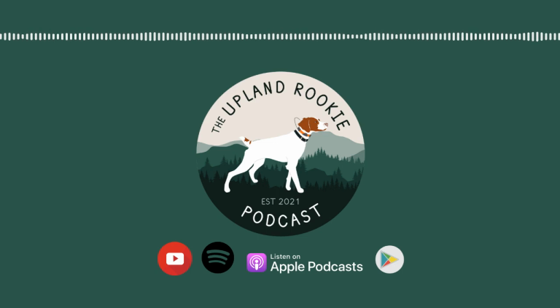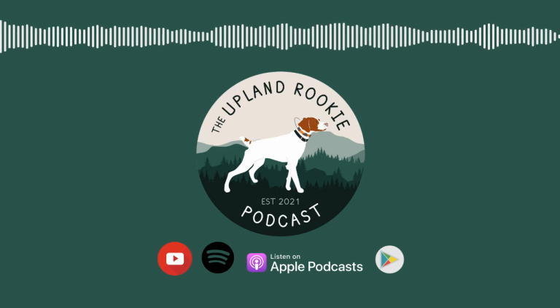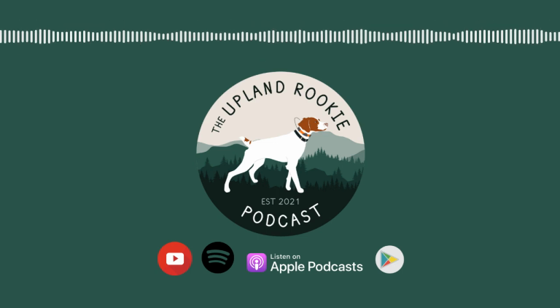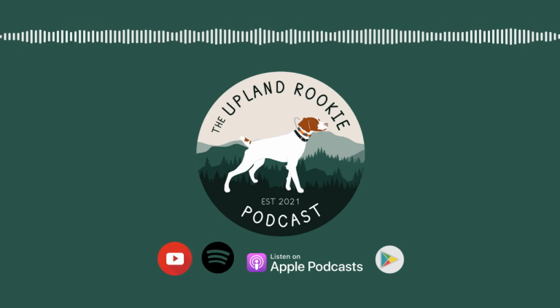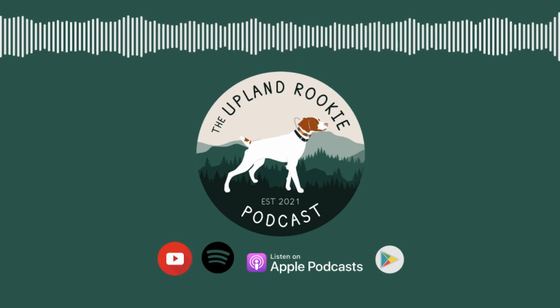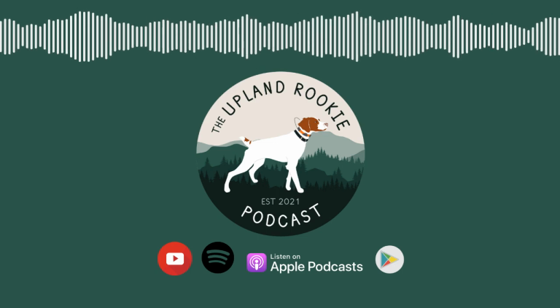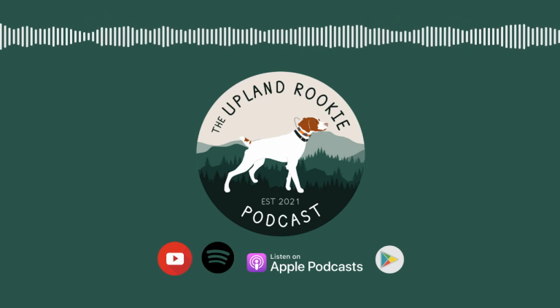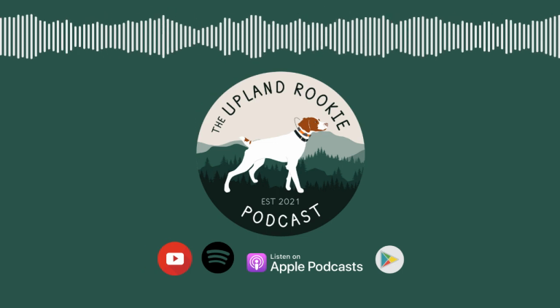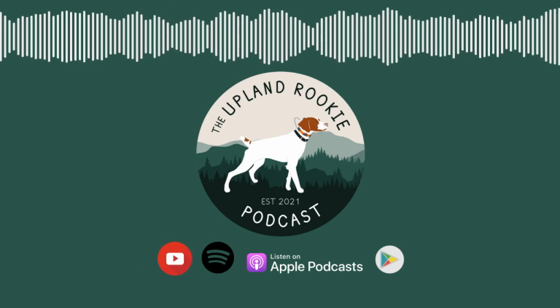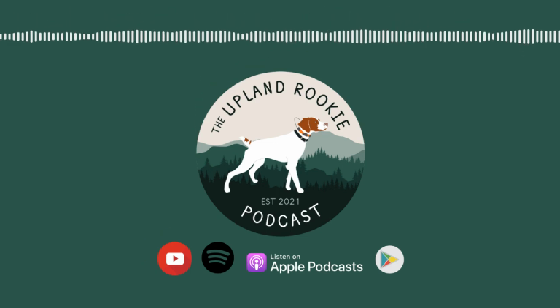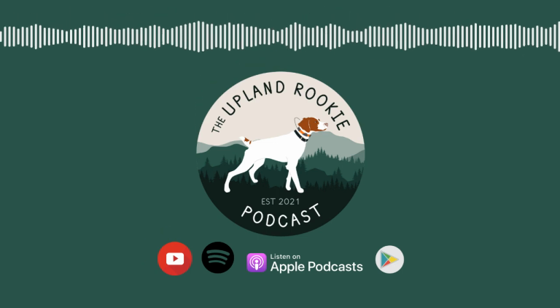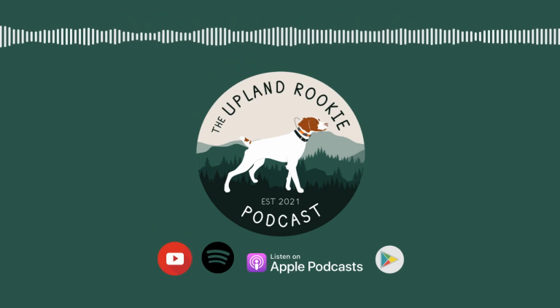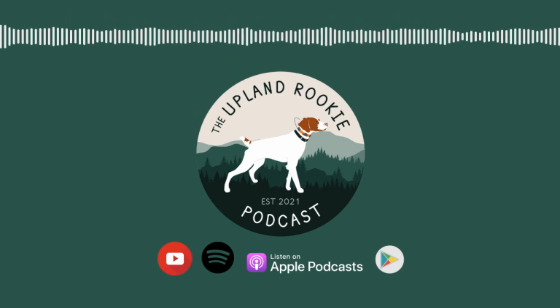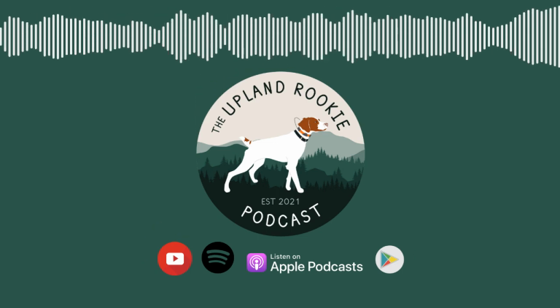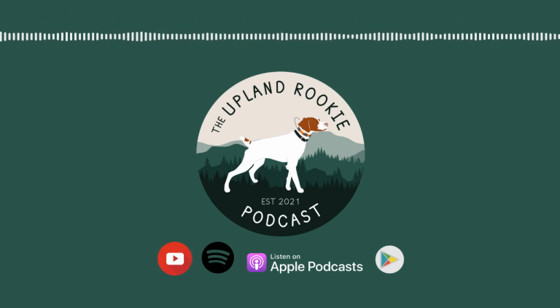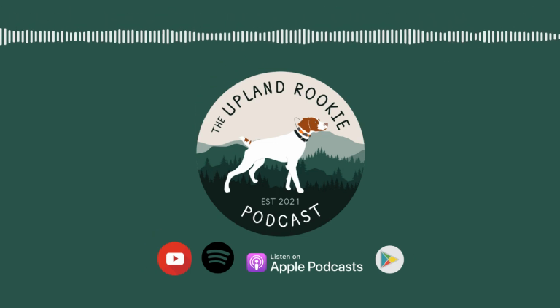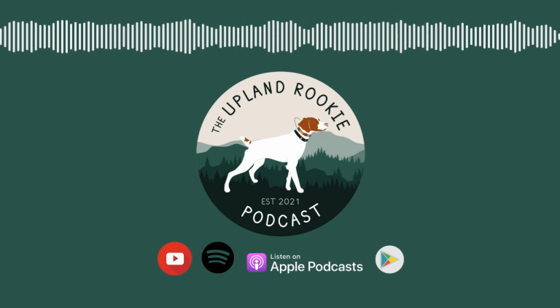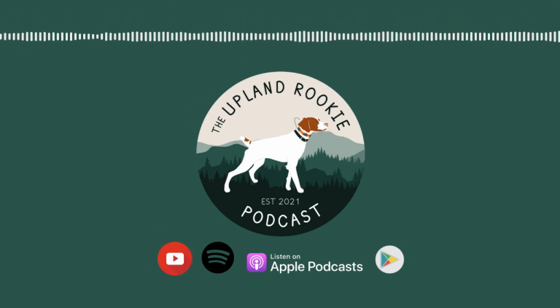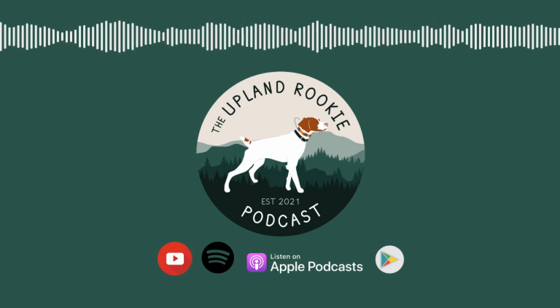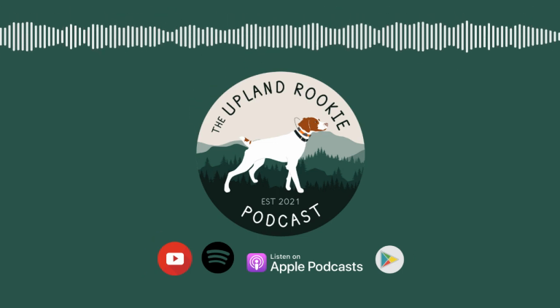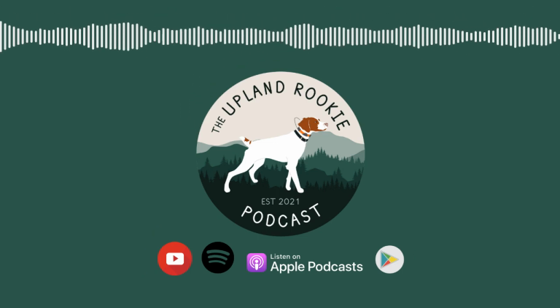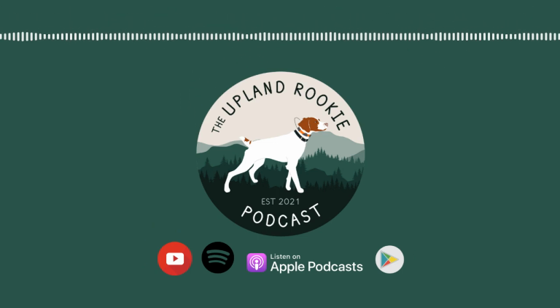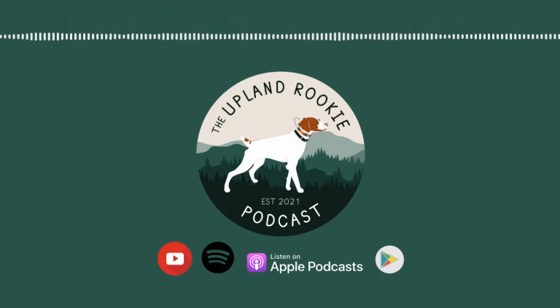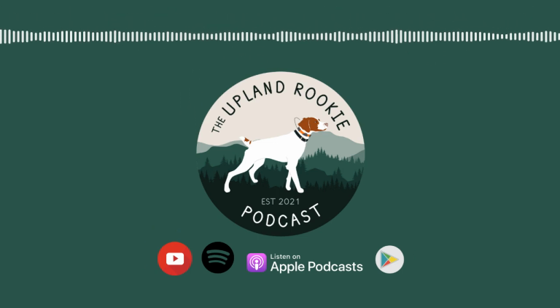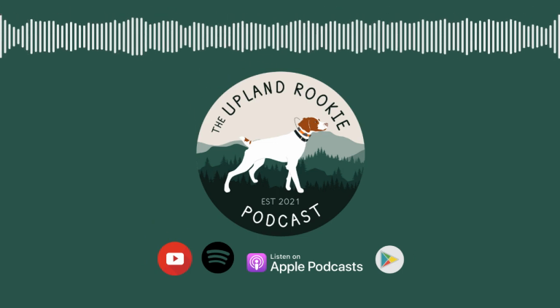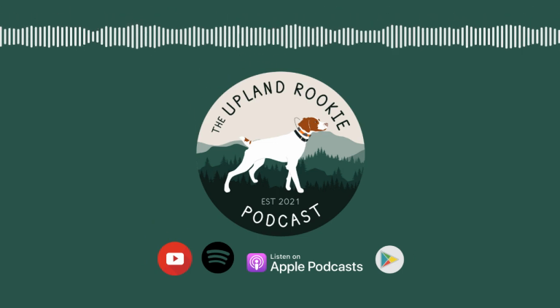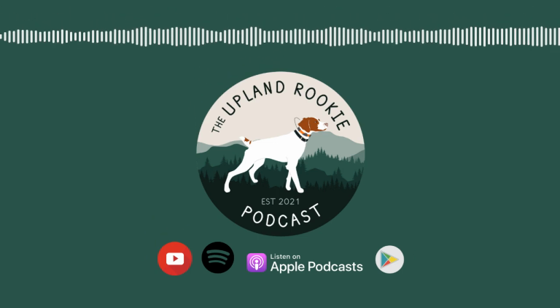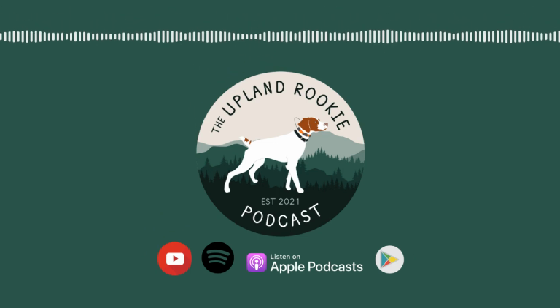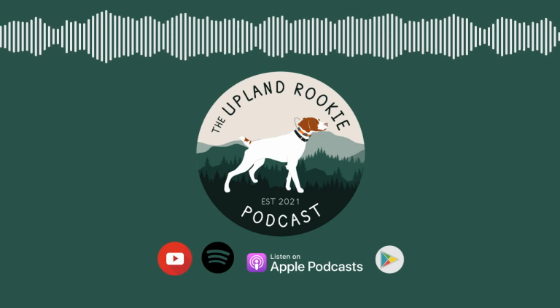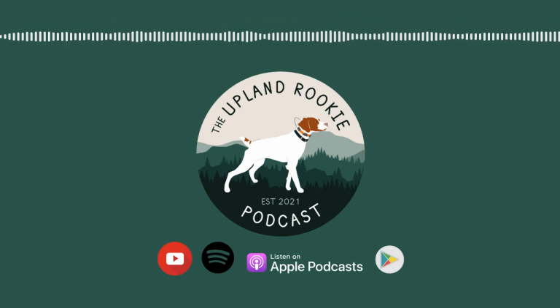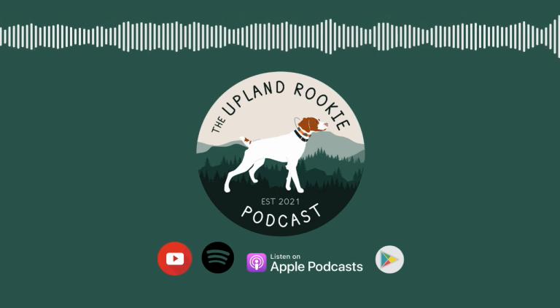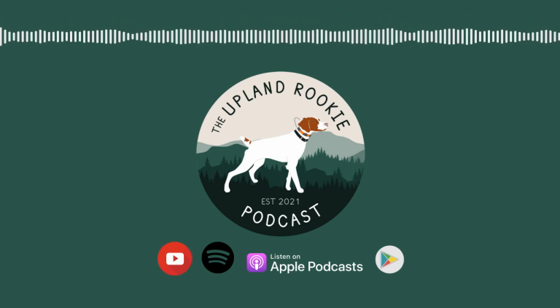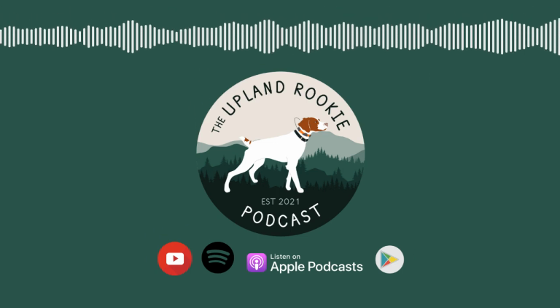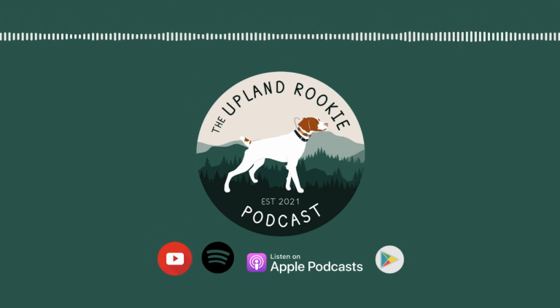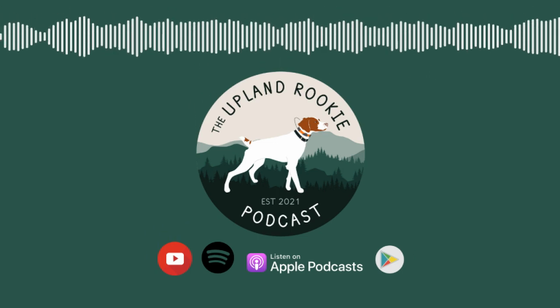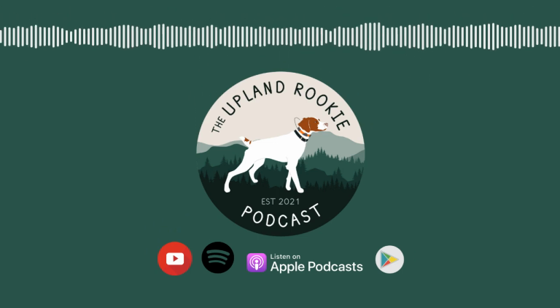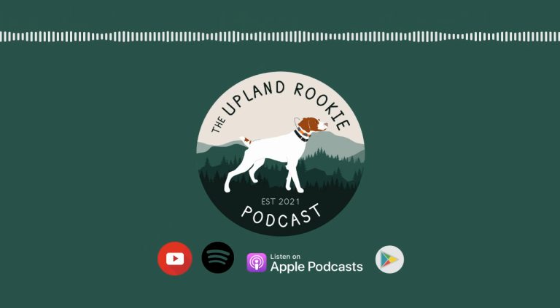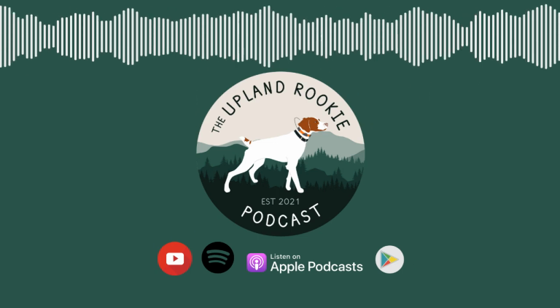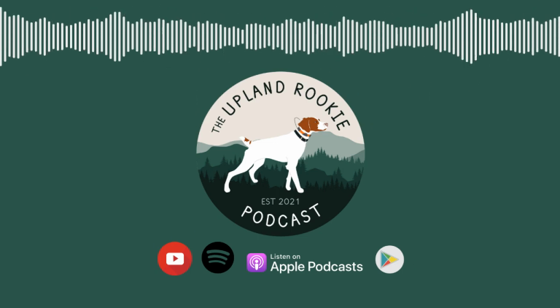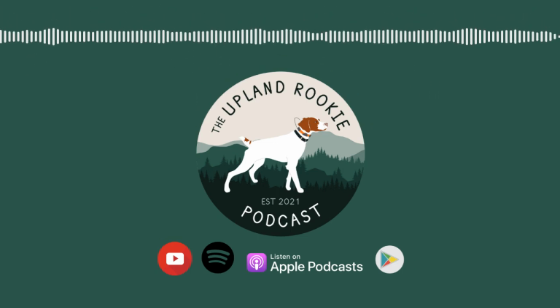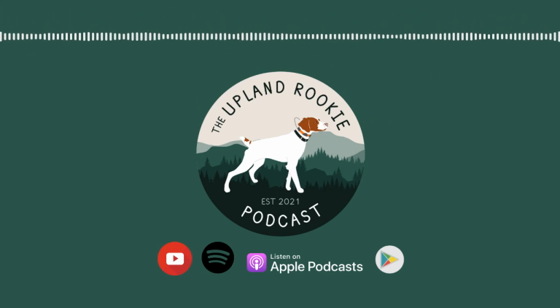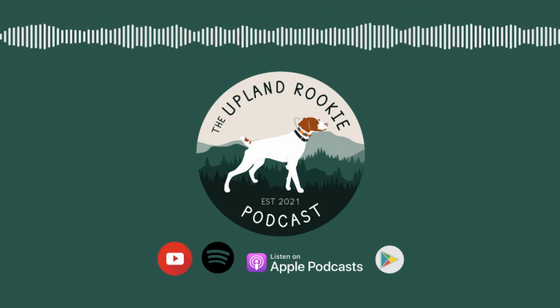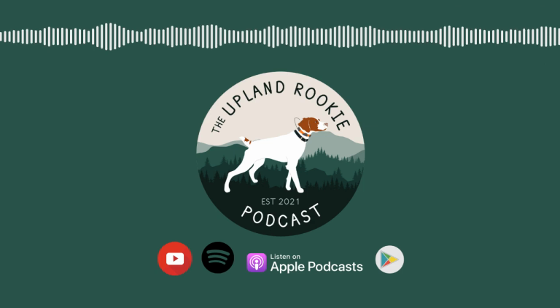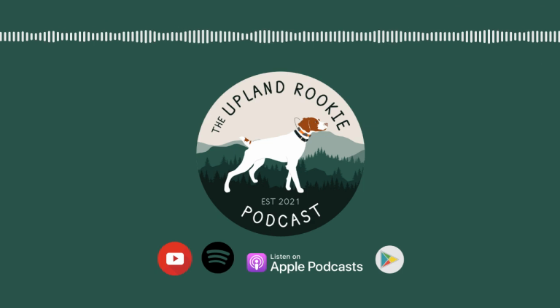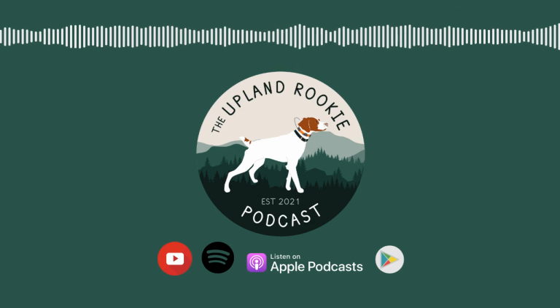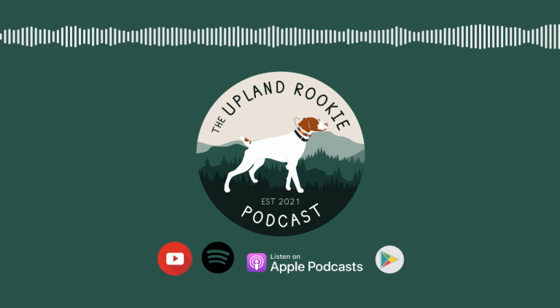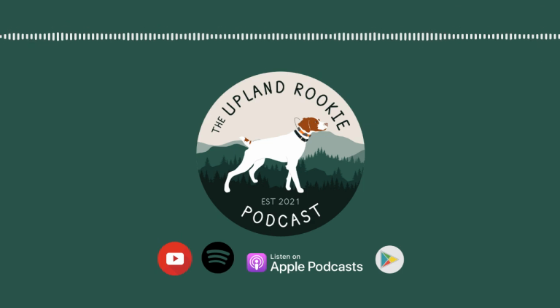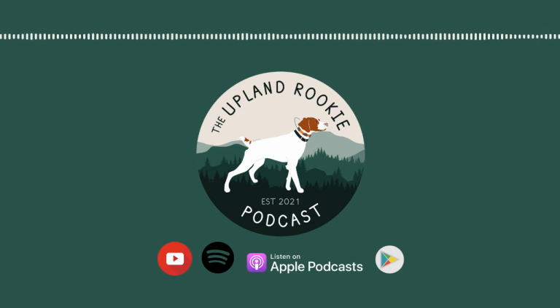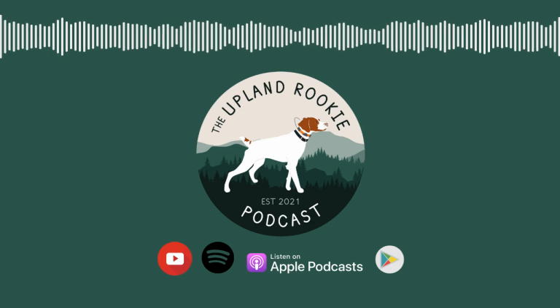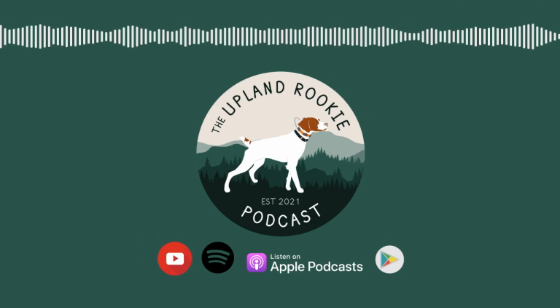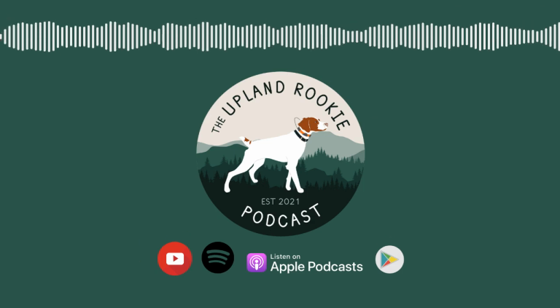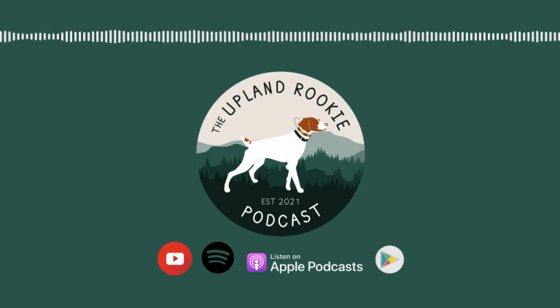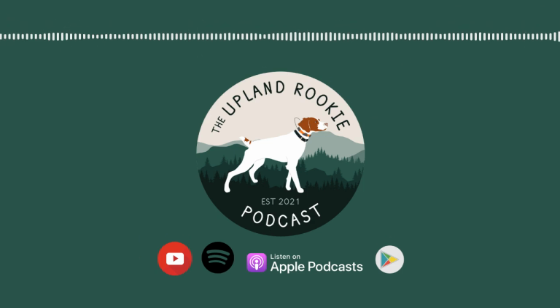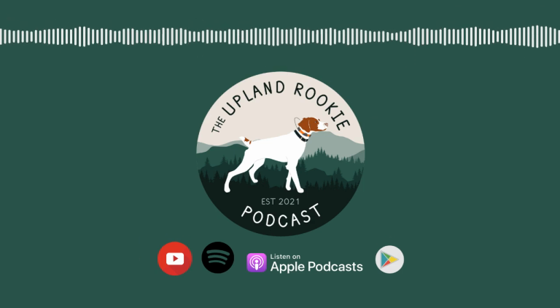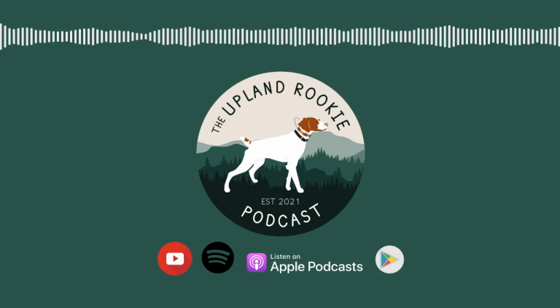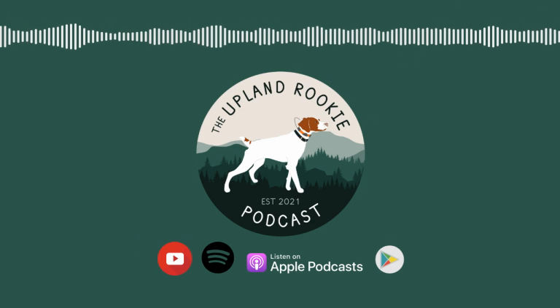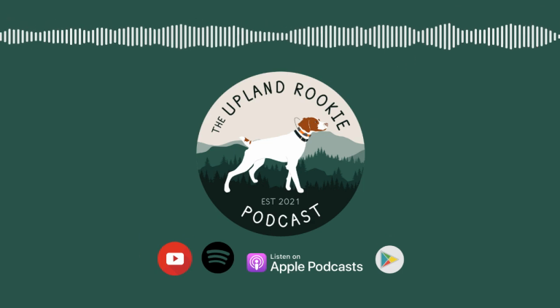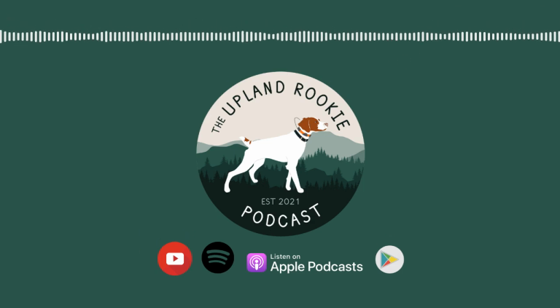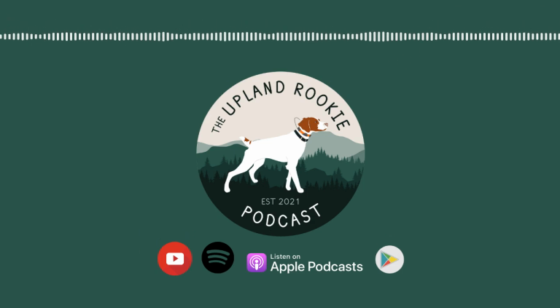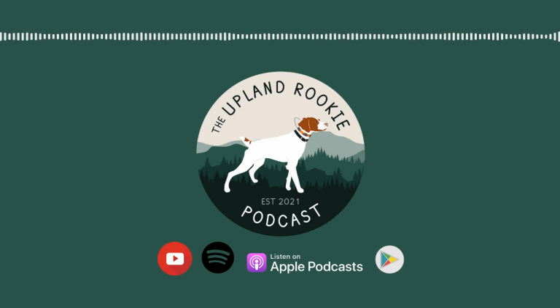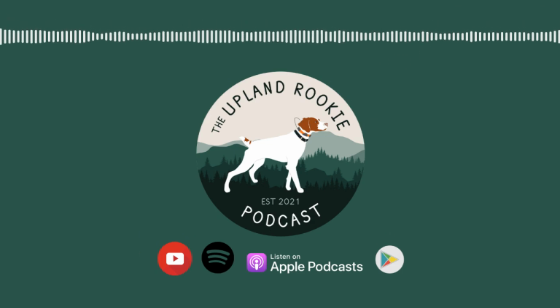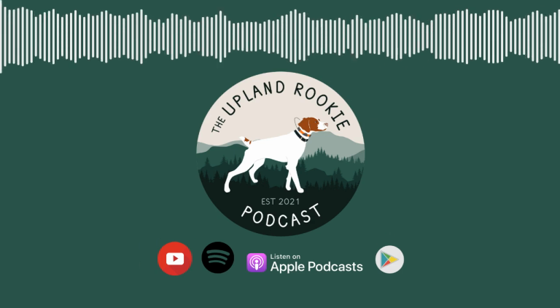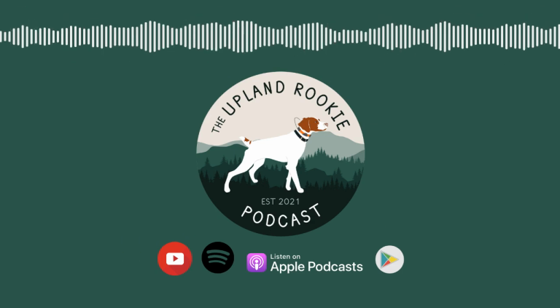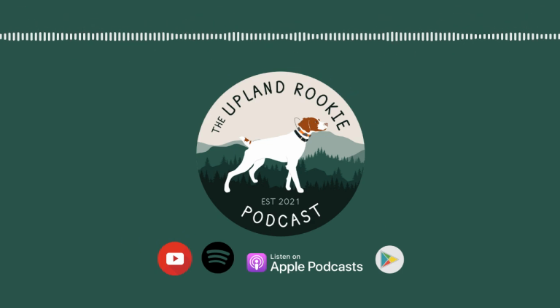Hey, what's up rookies? How are you doing today? I am your host, Will Larson, and as always, this is presented by Upland Brits. Today I have a special episode for you — I am taking a deeper dive into upland hunting boots.